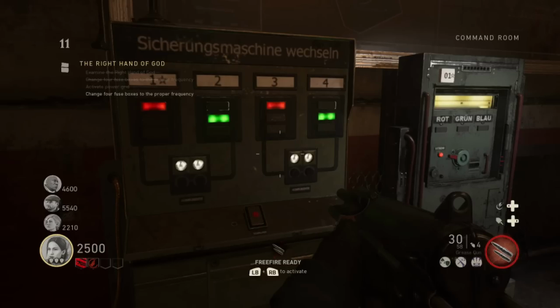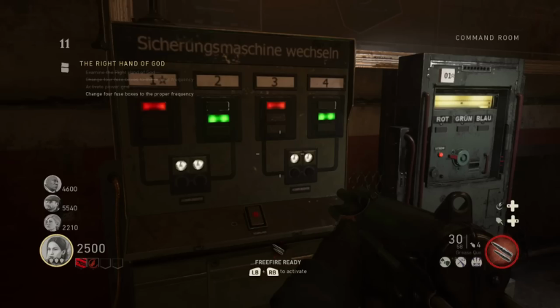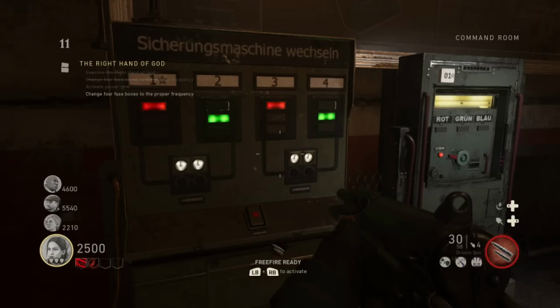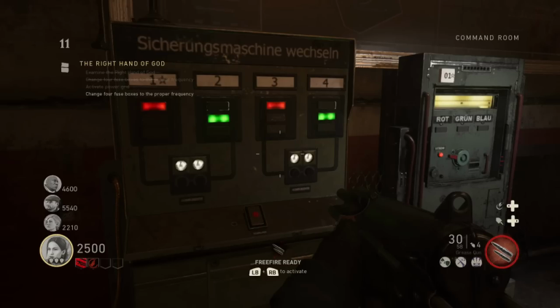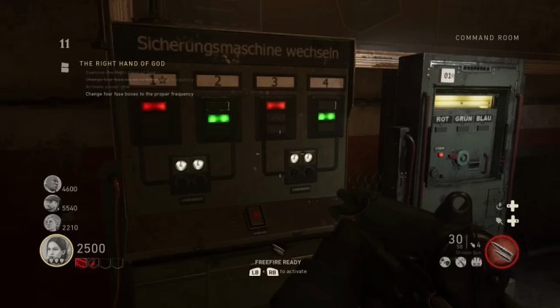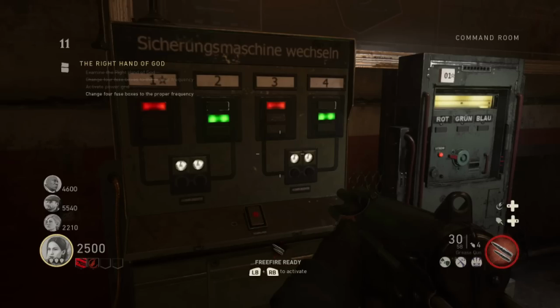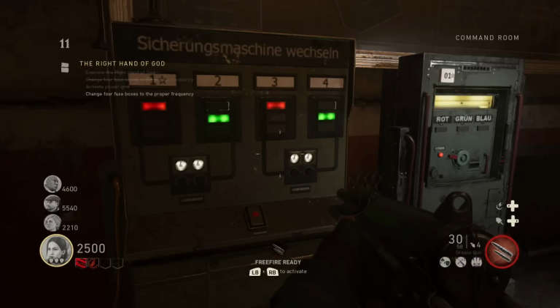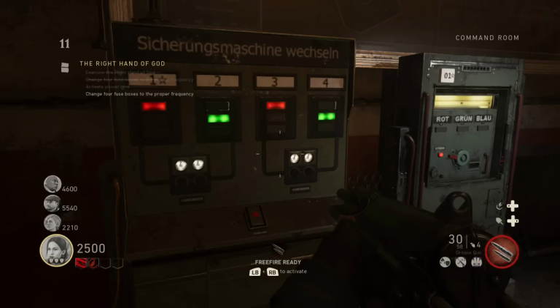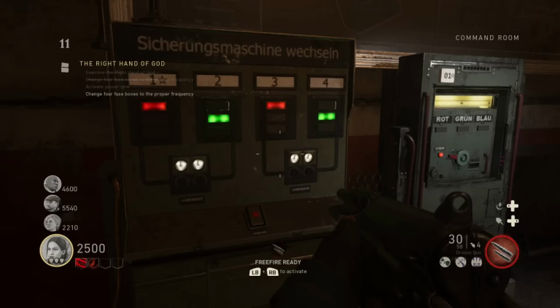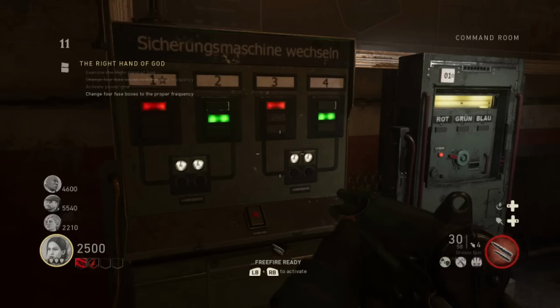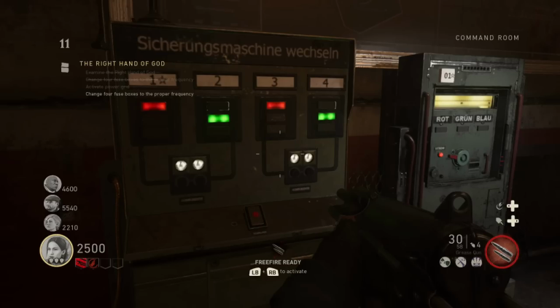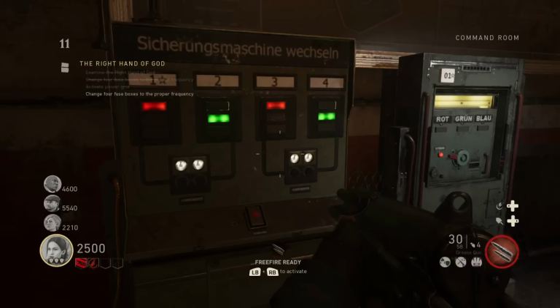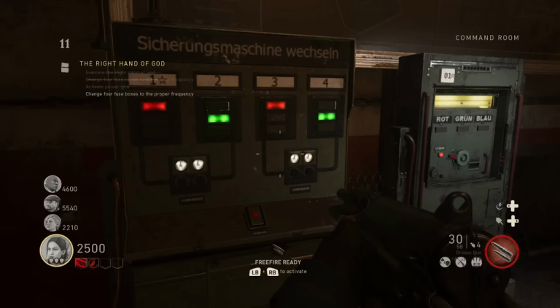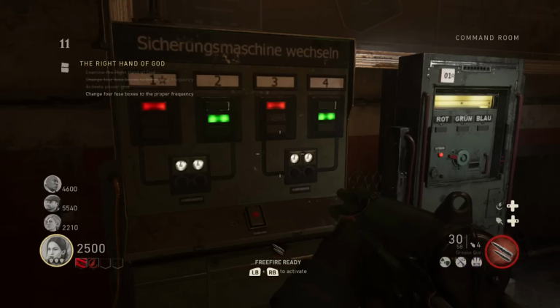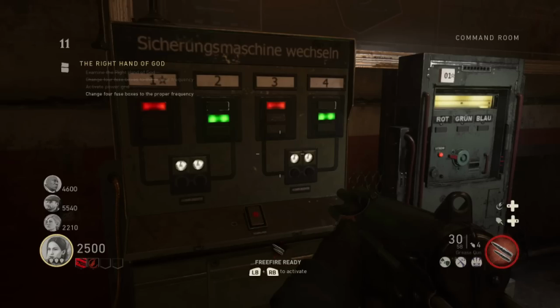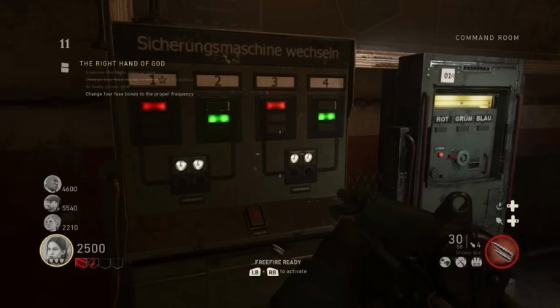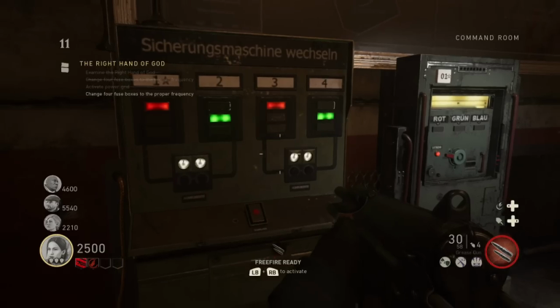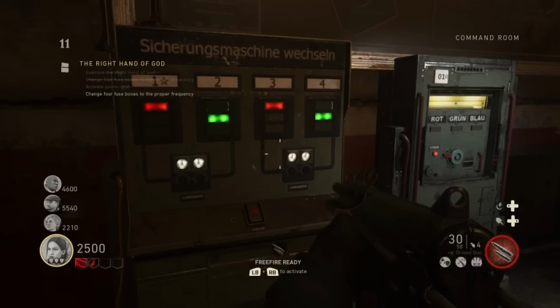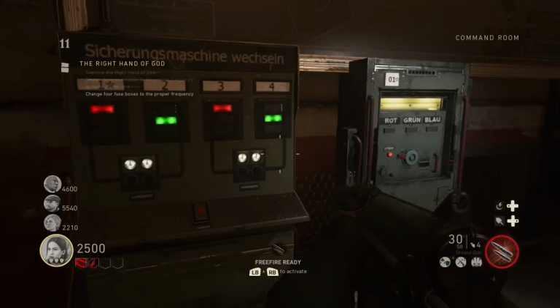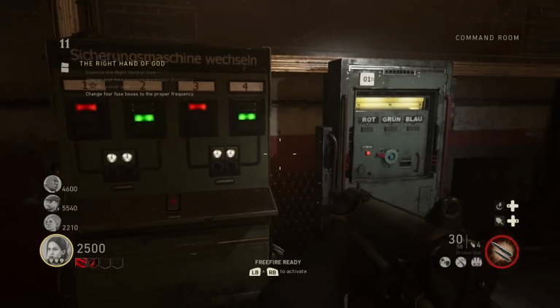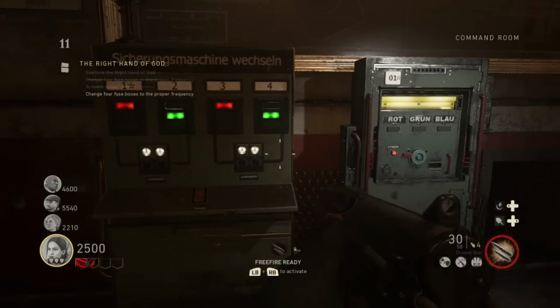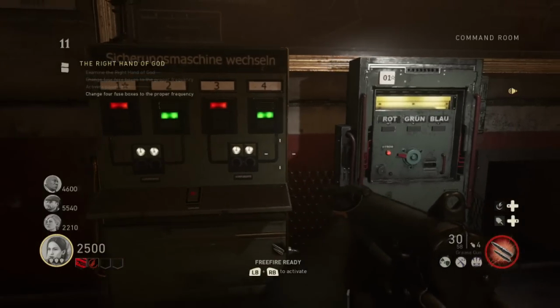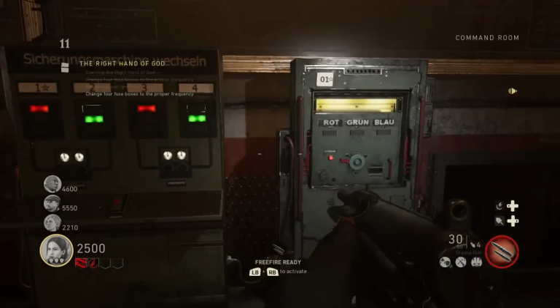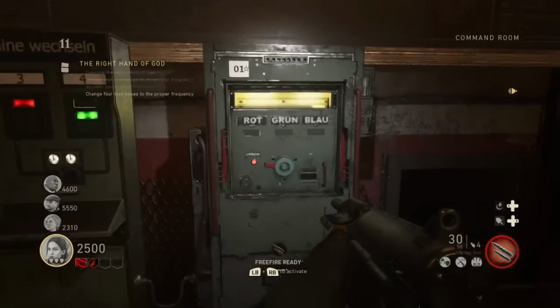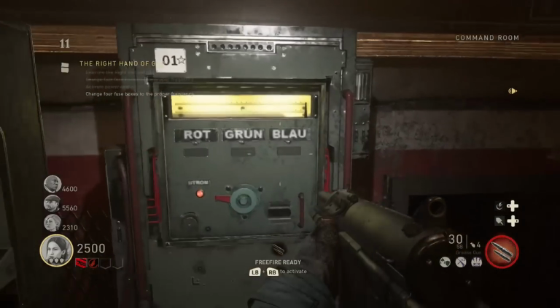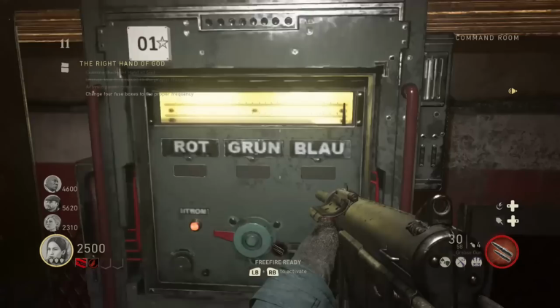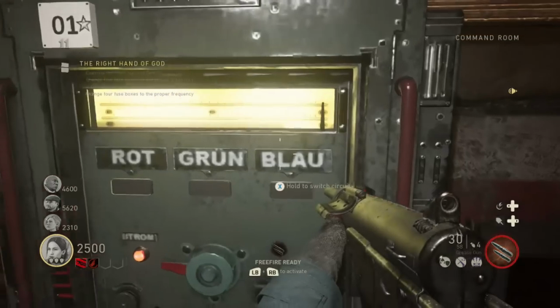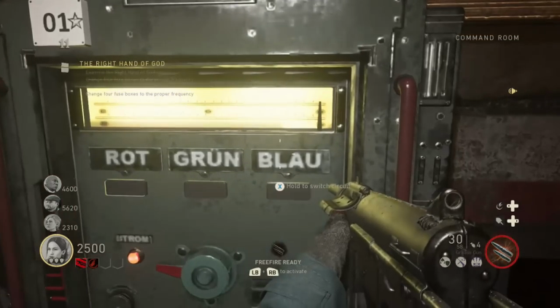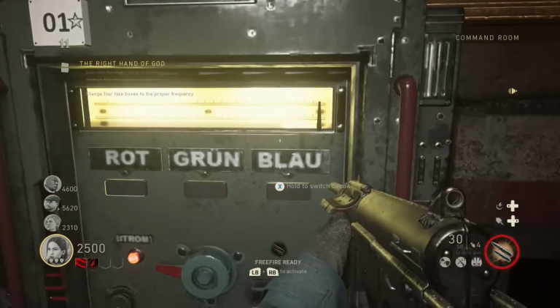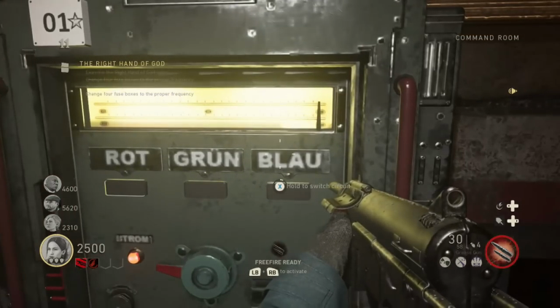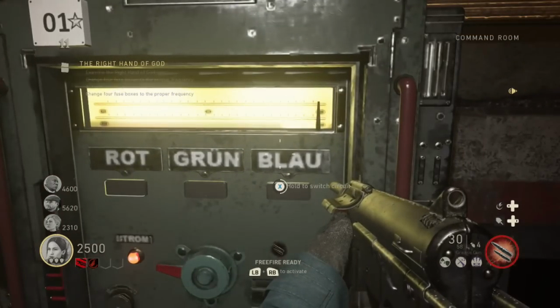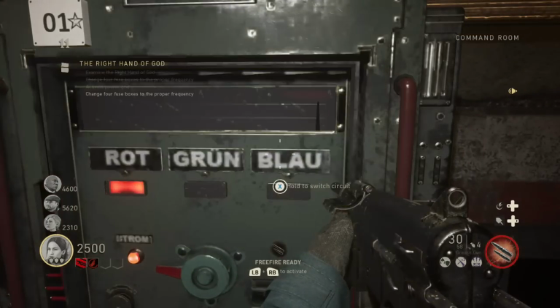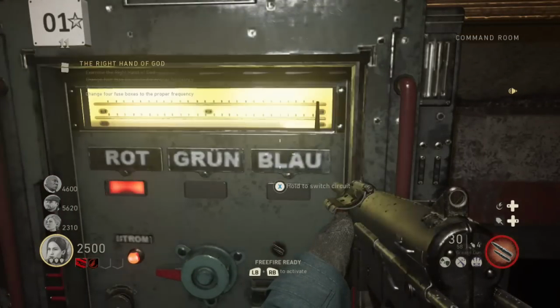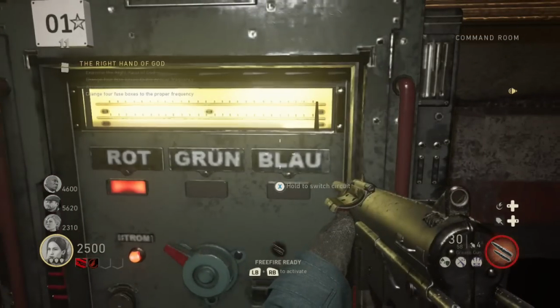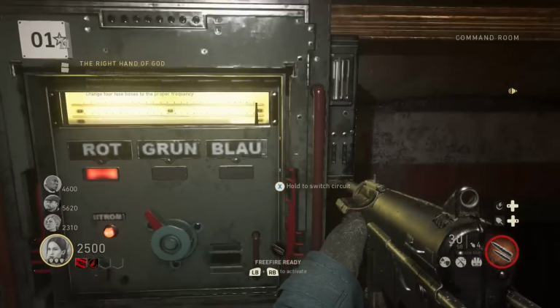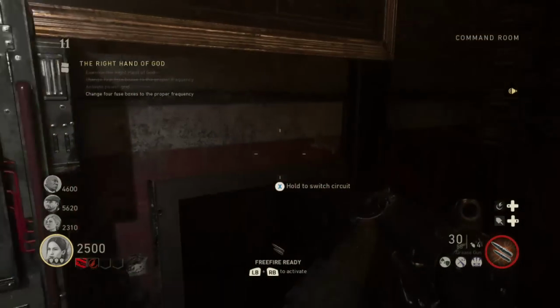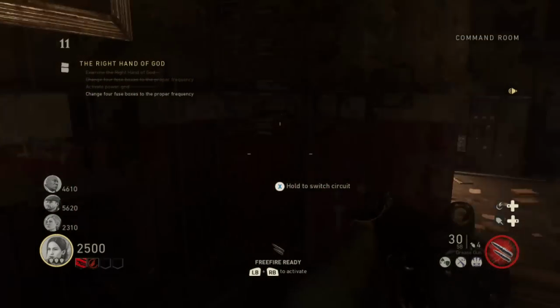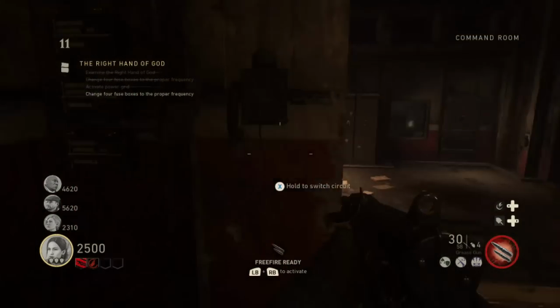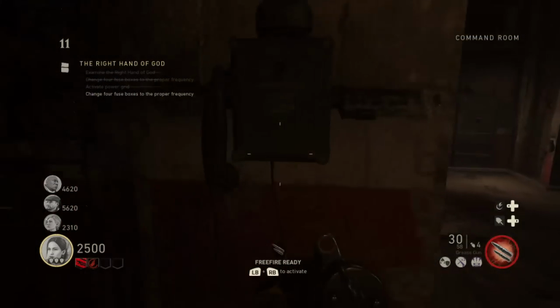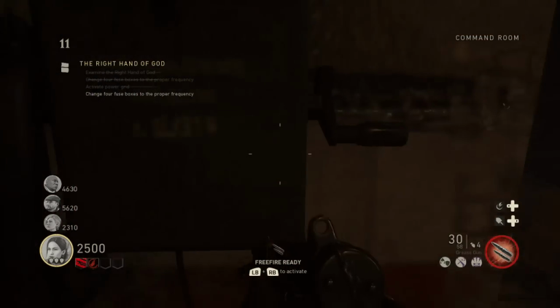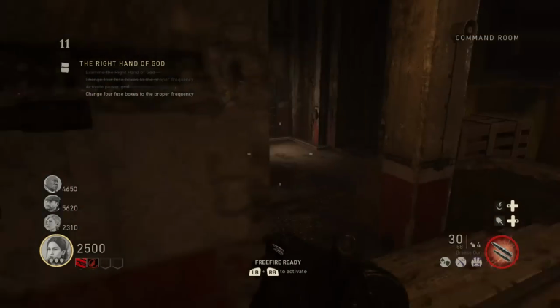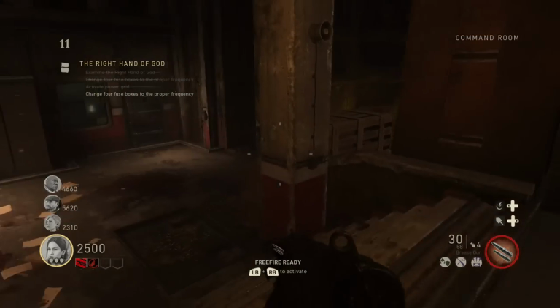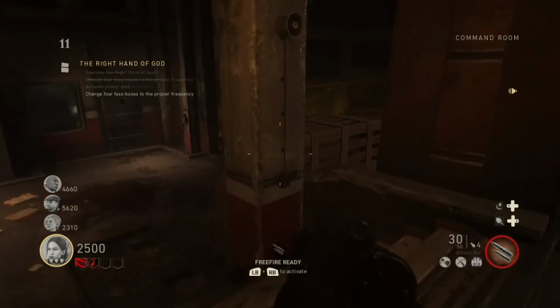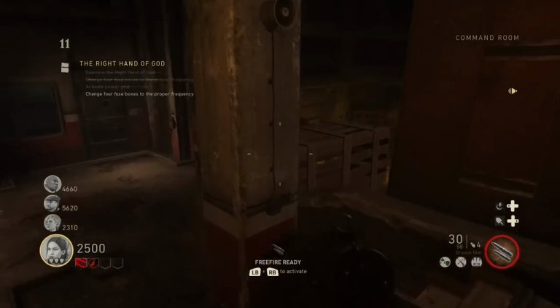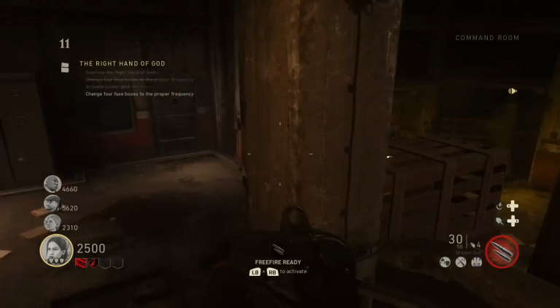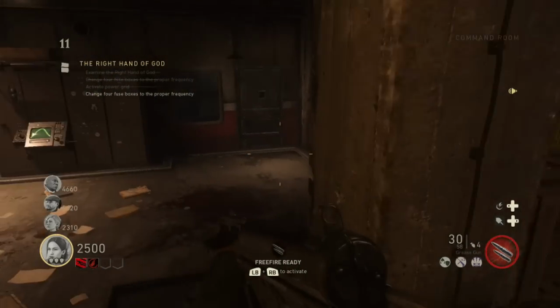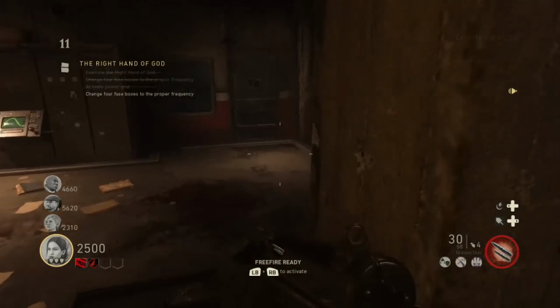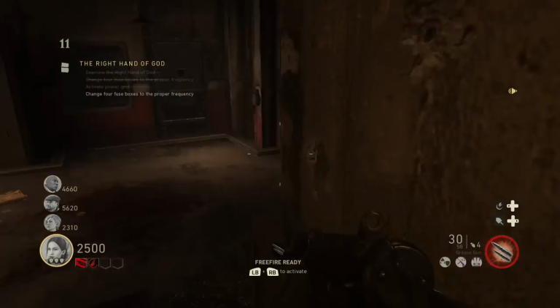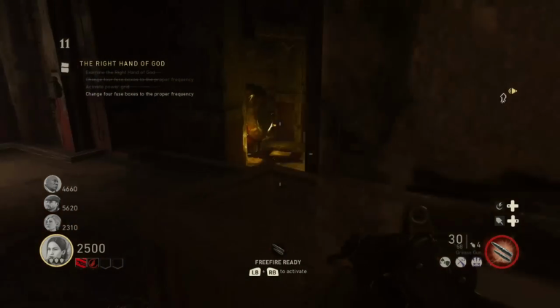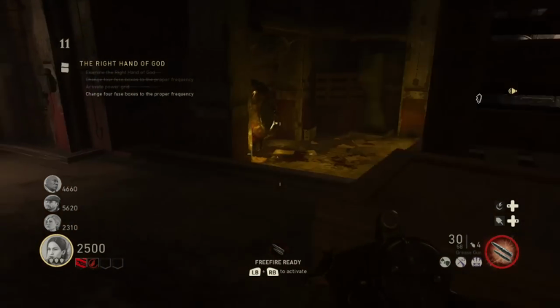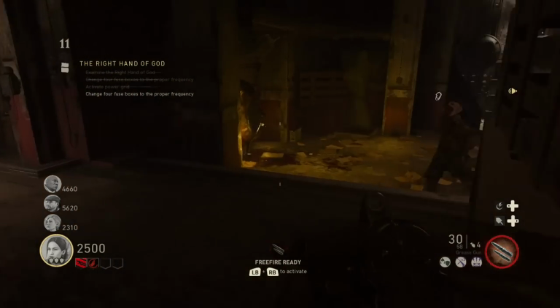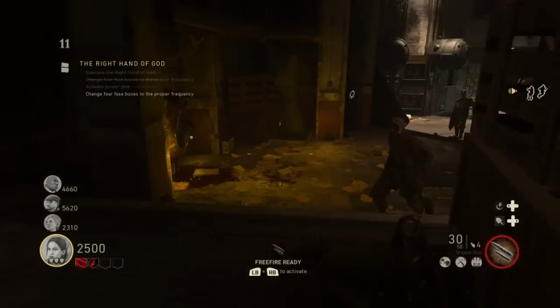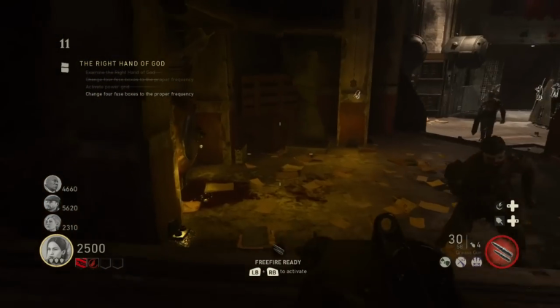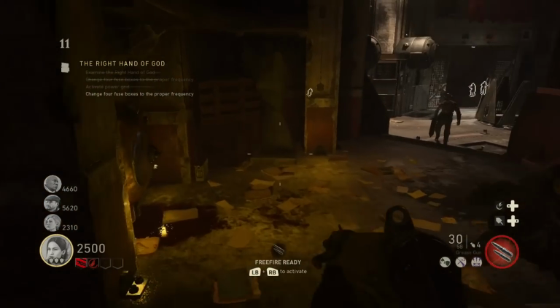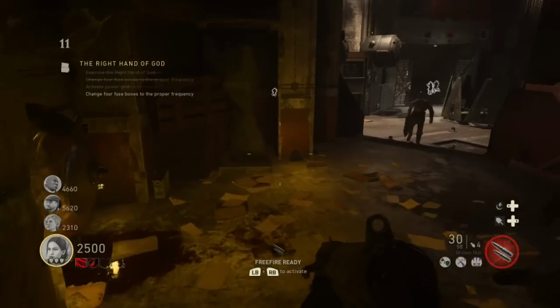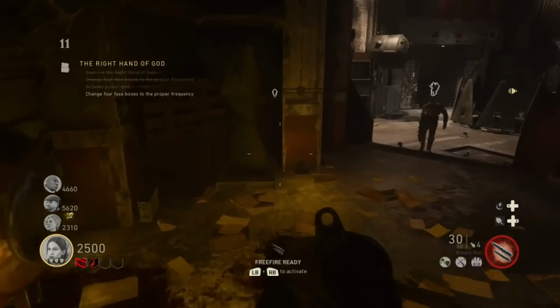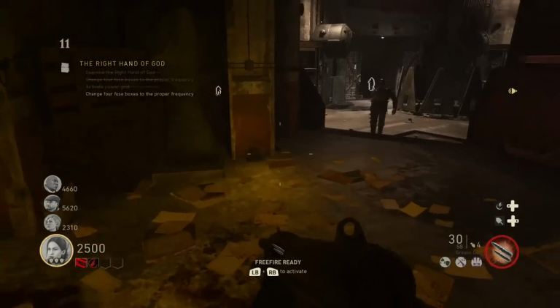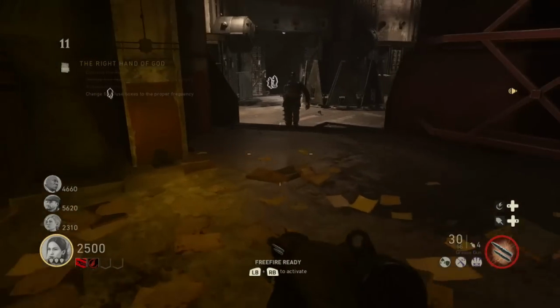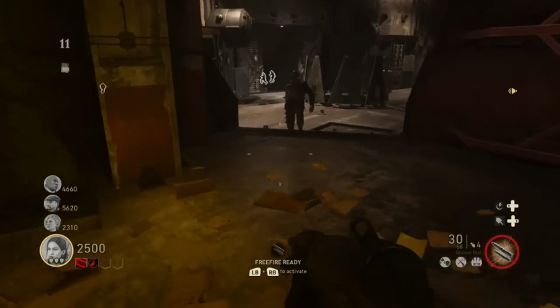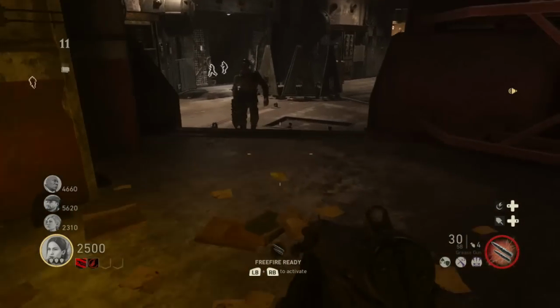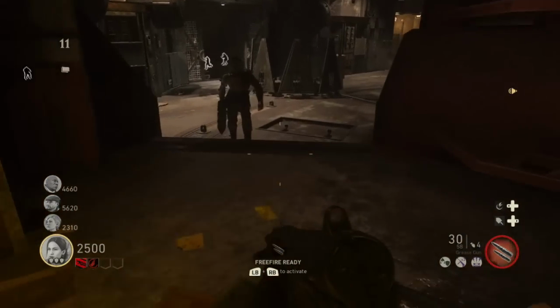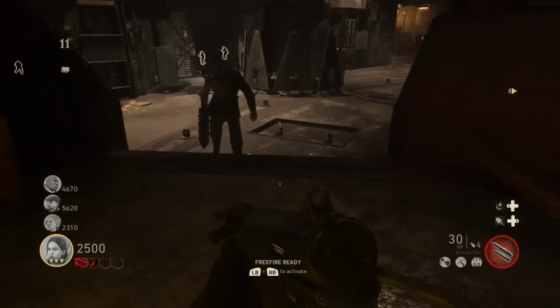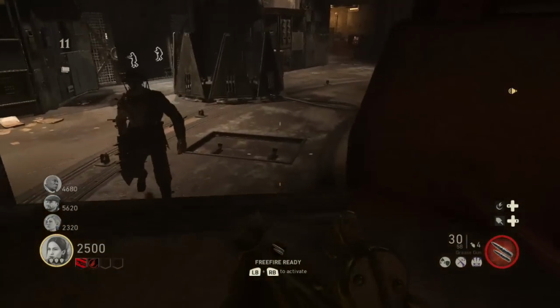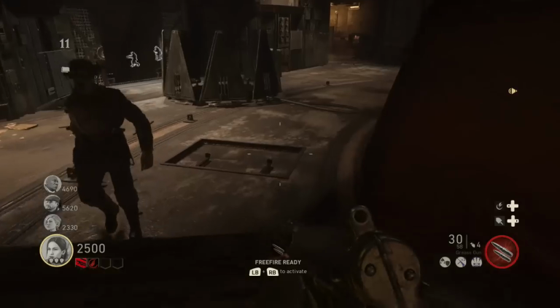So for this run I need to take breaker box number one and make it red. I do it once, it turns to red, and now I'm off to the second breaker box.